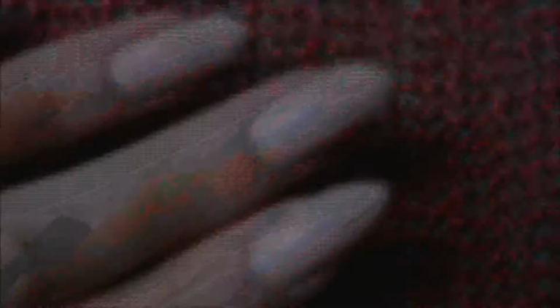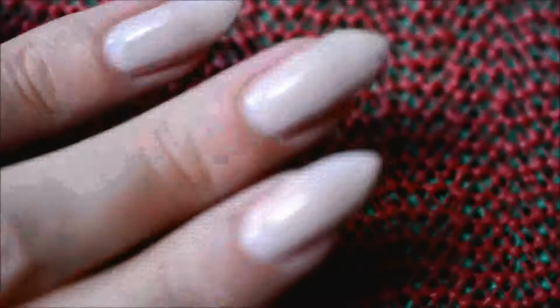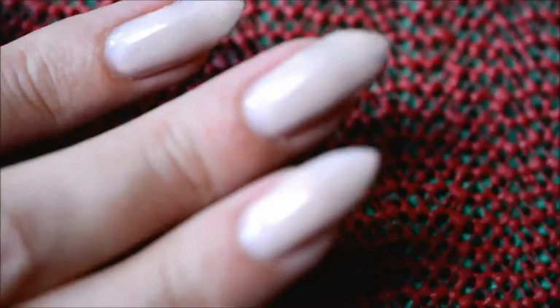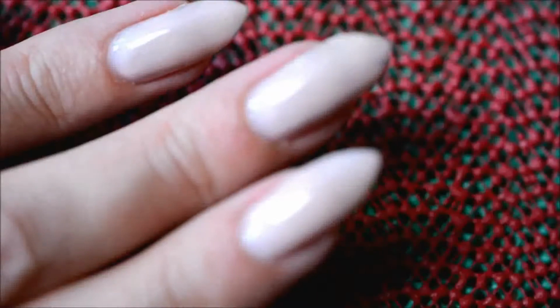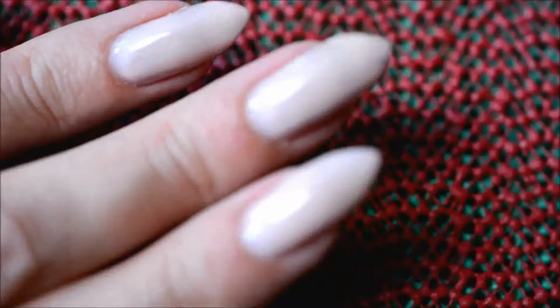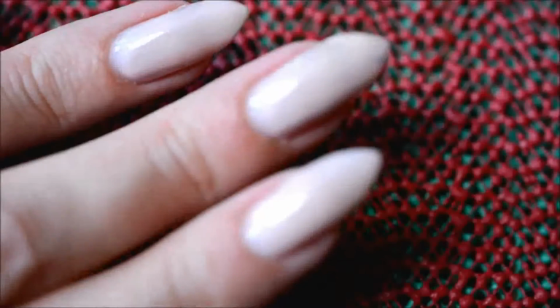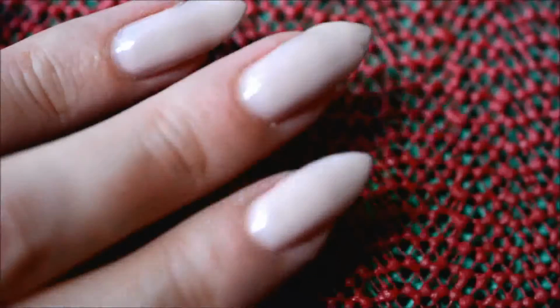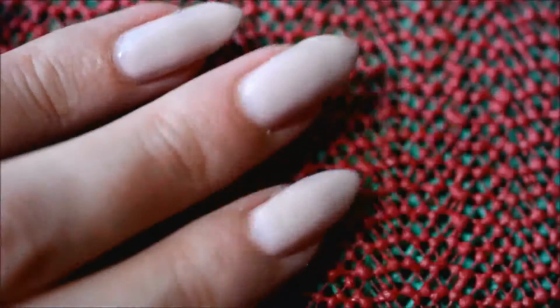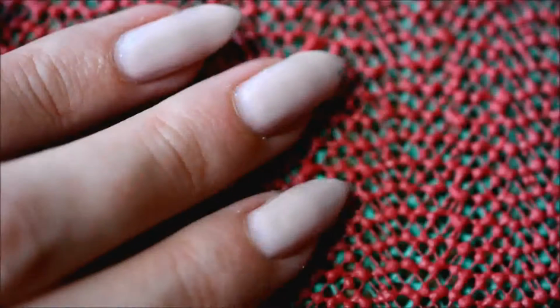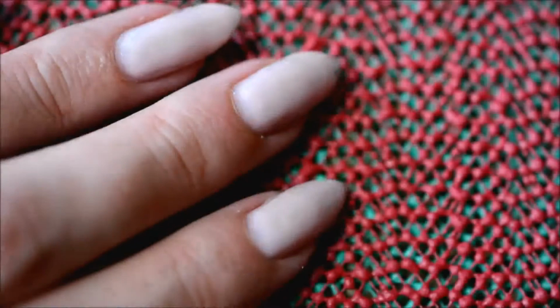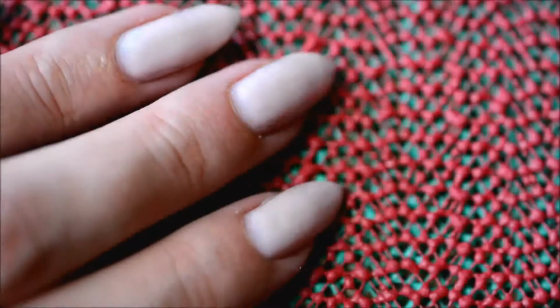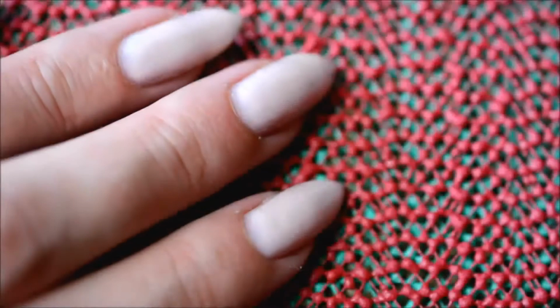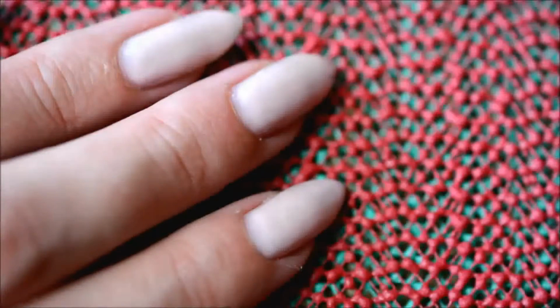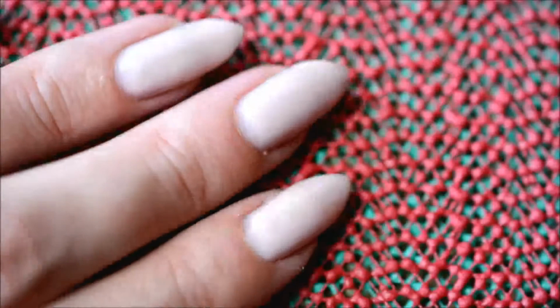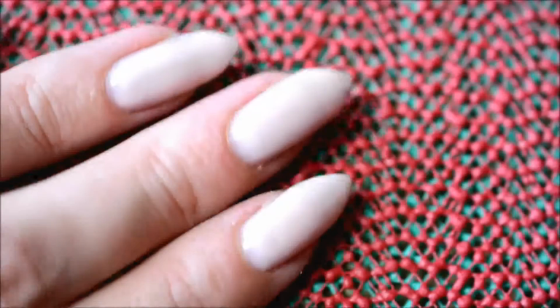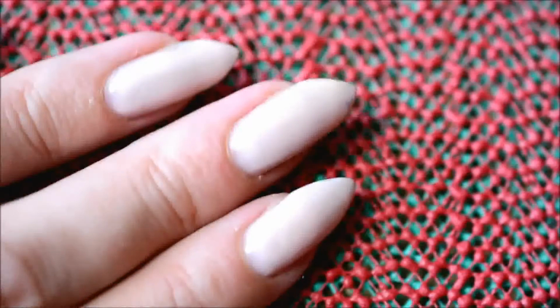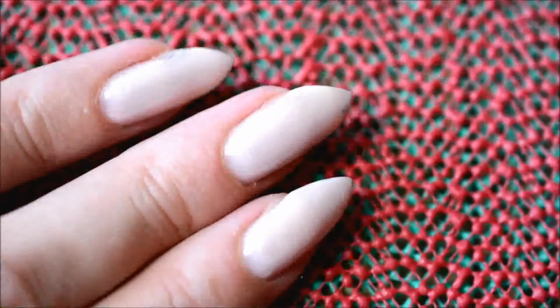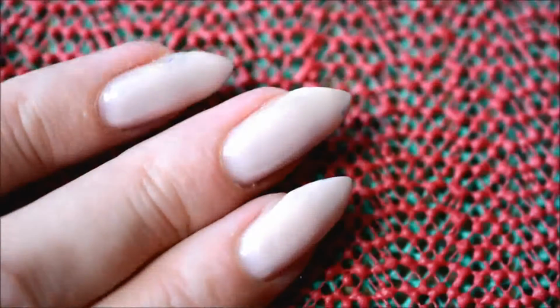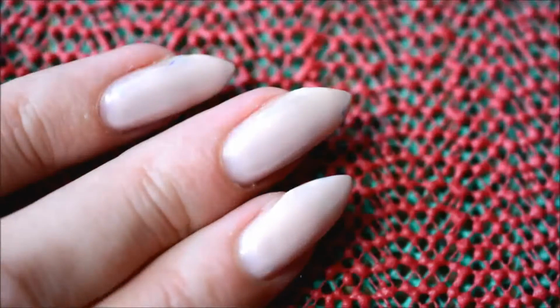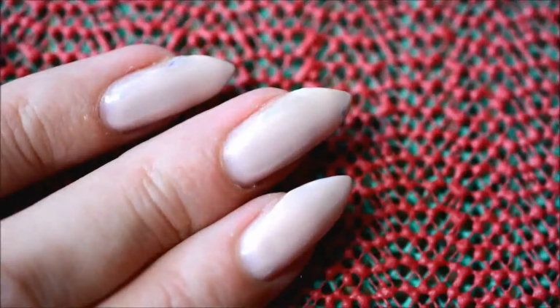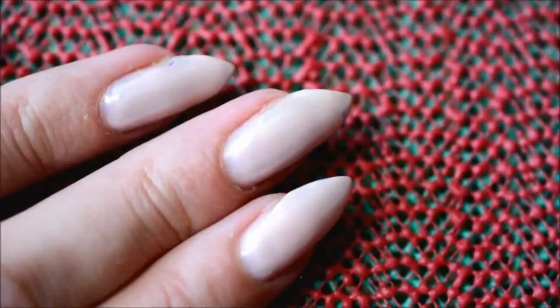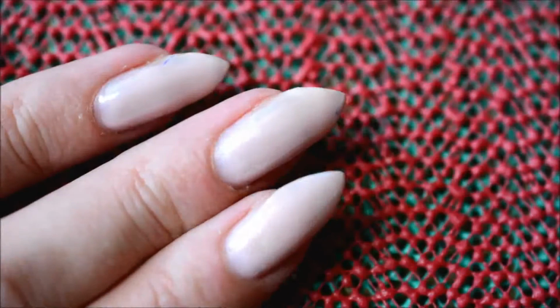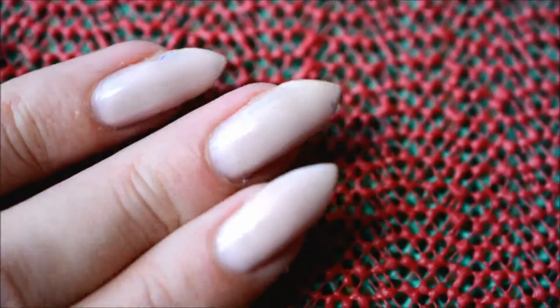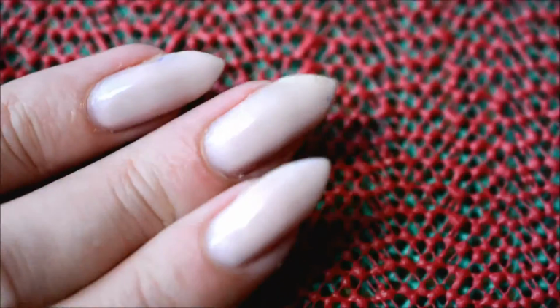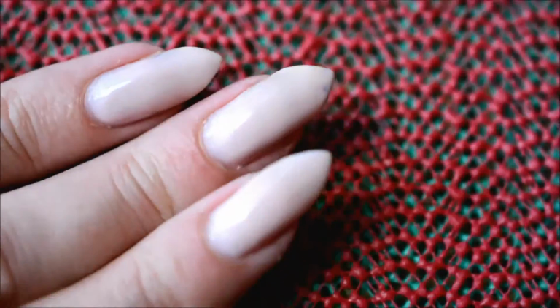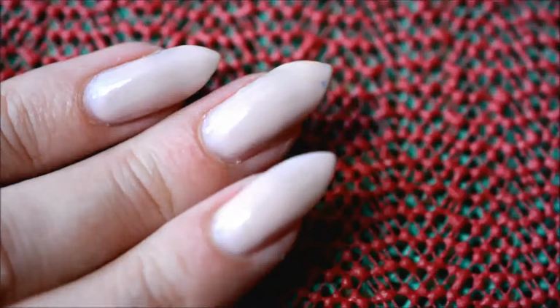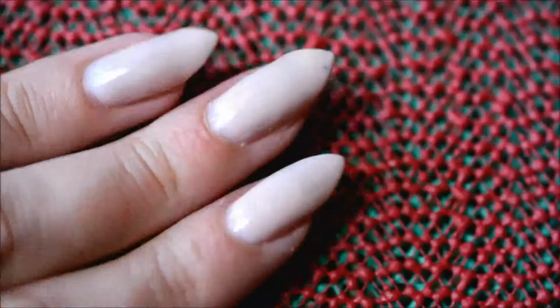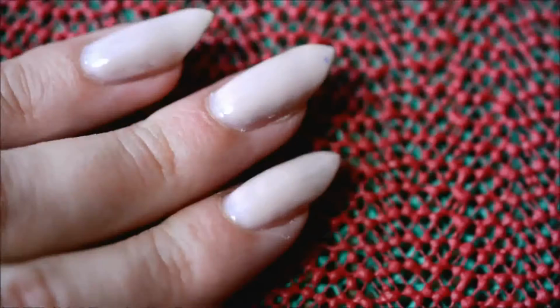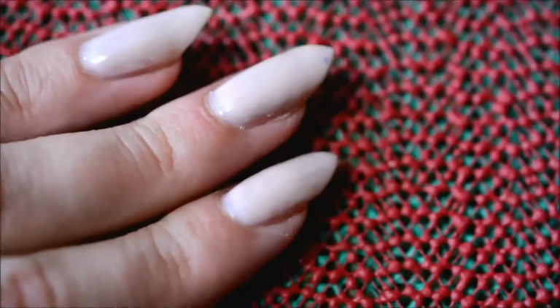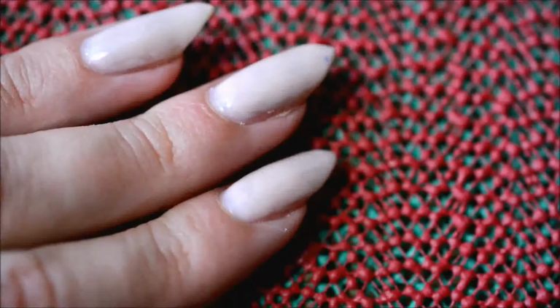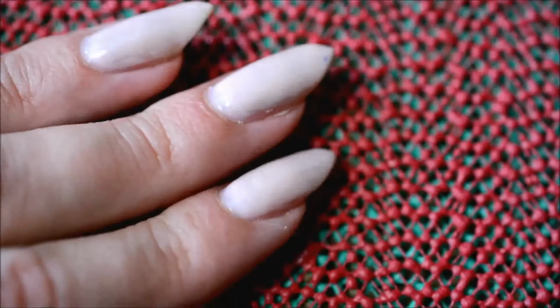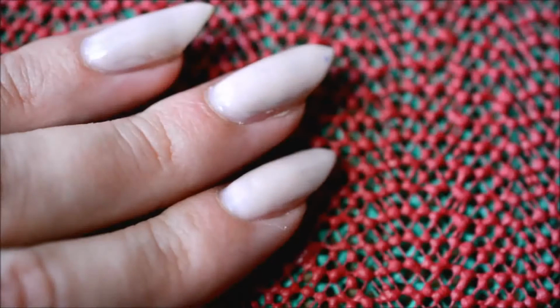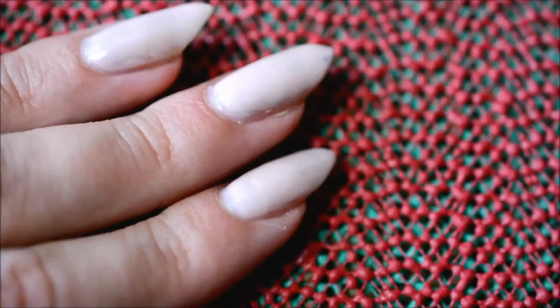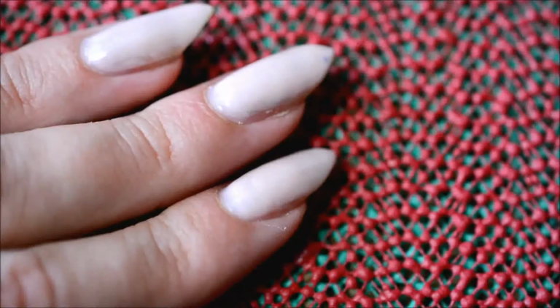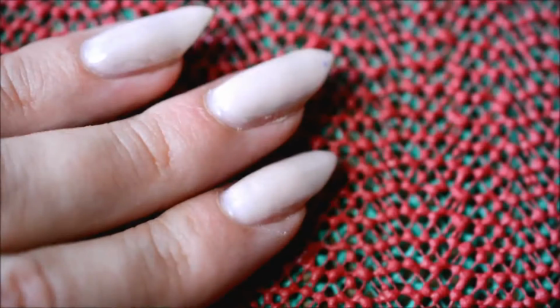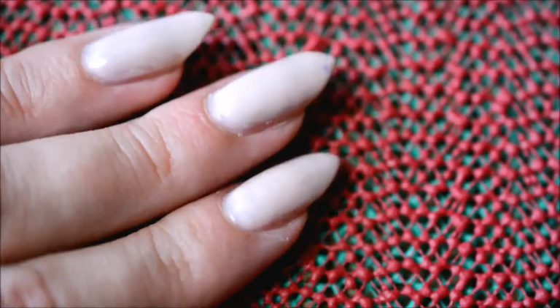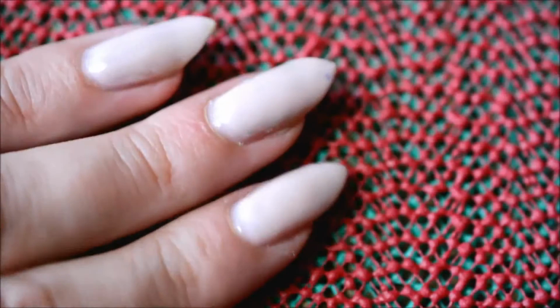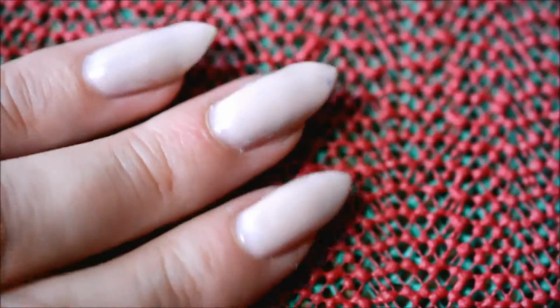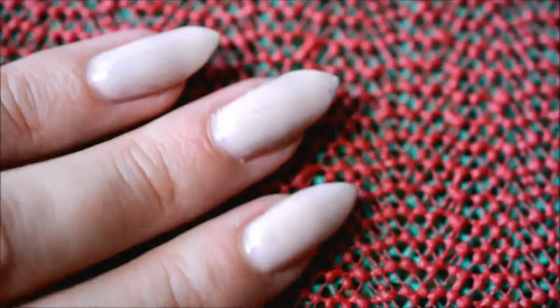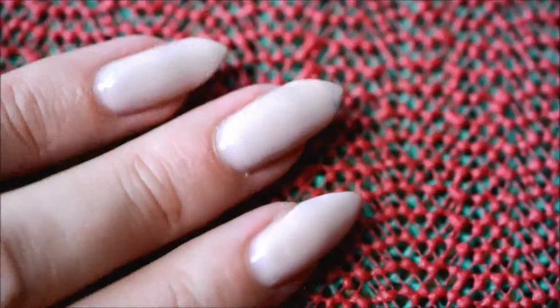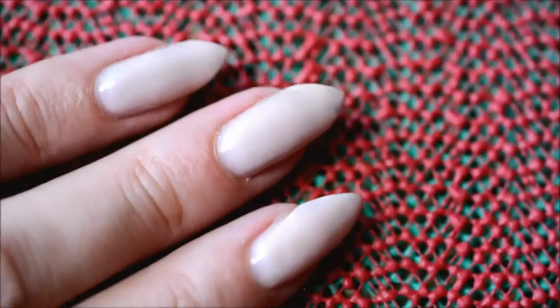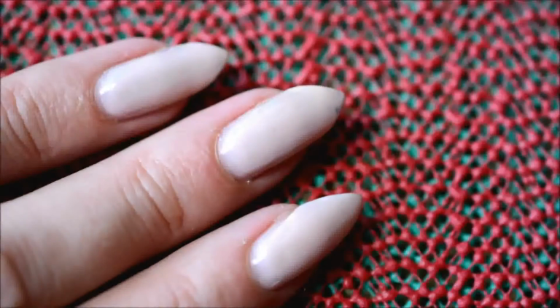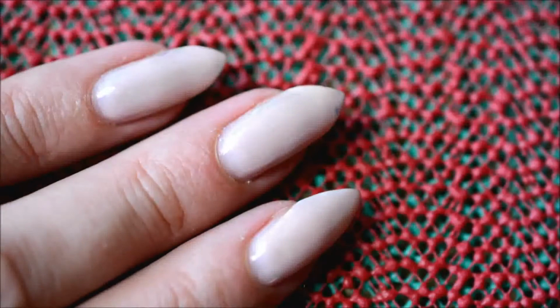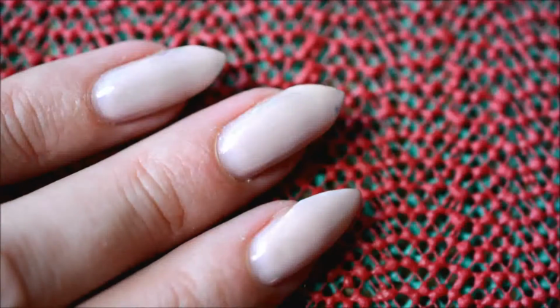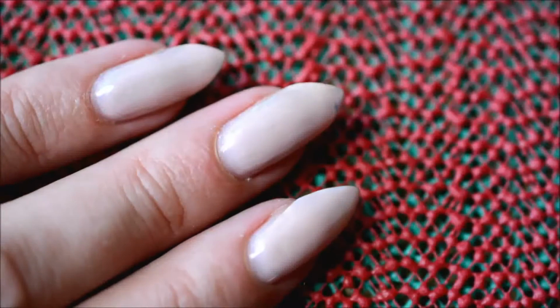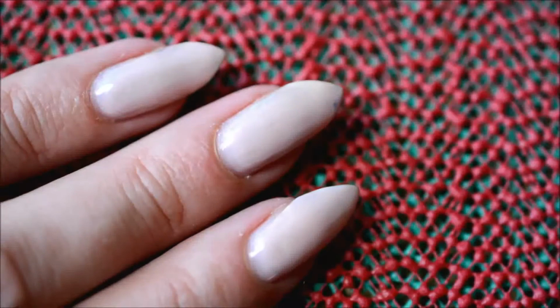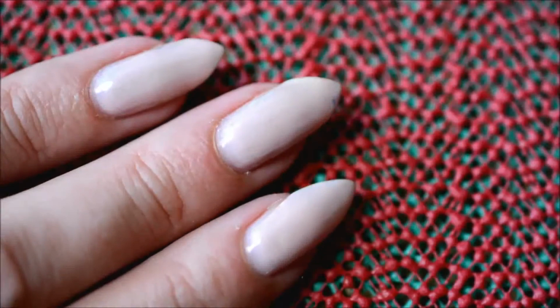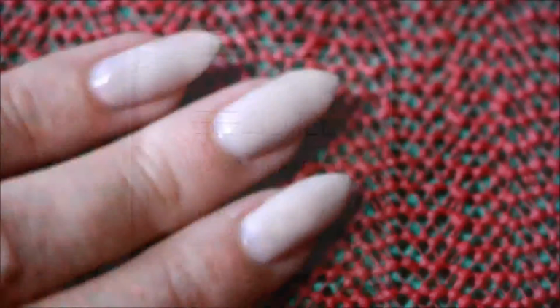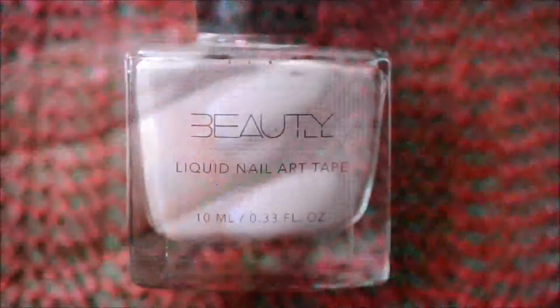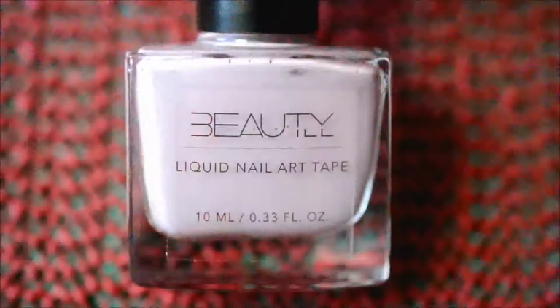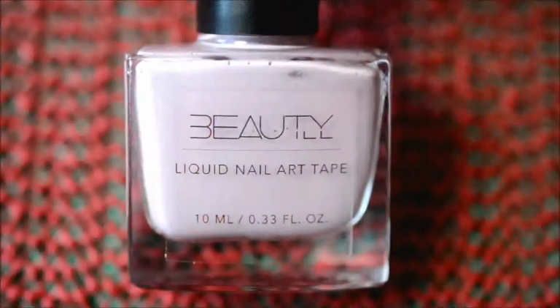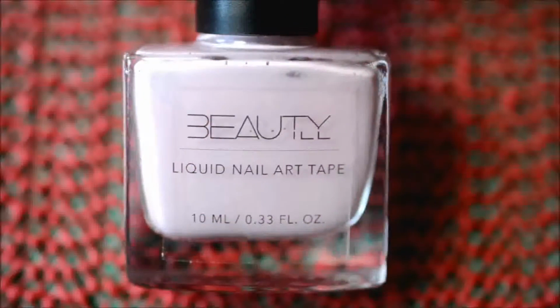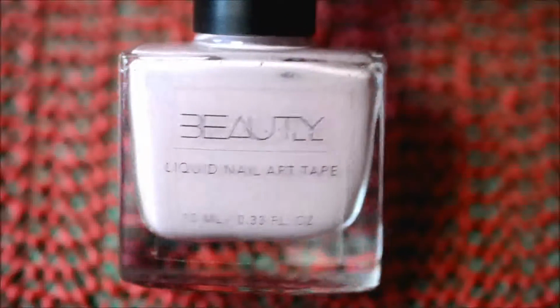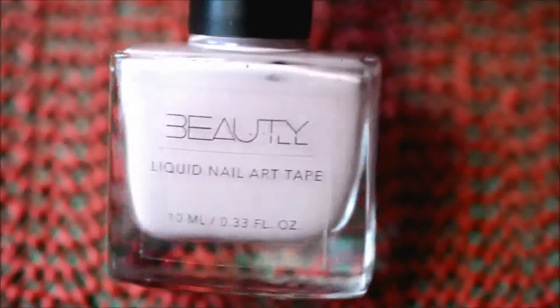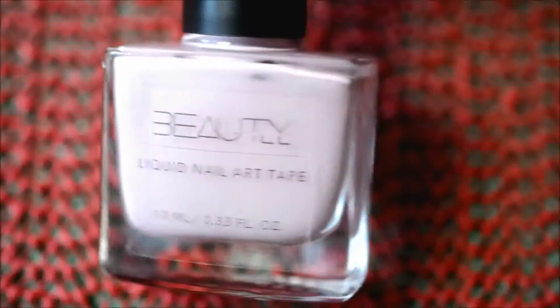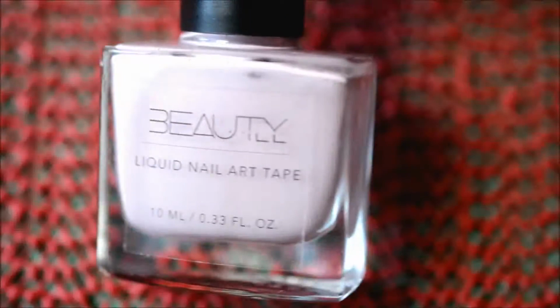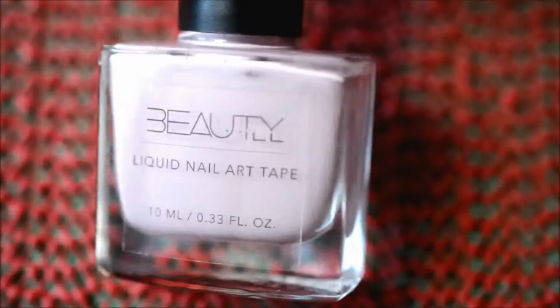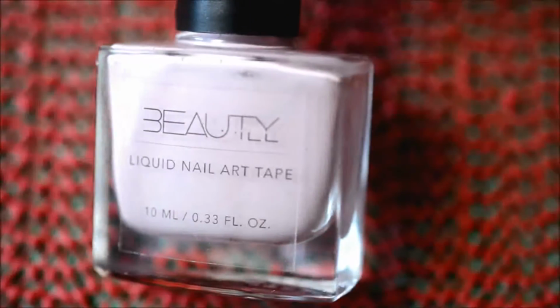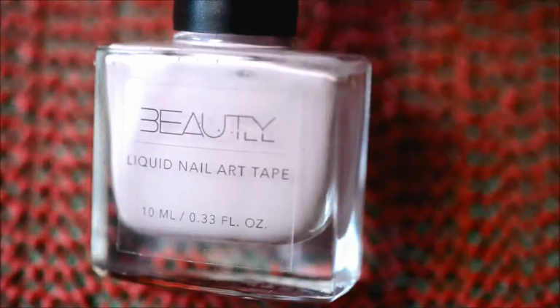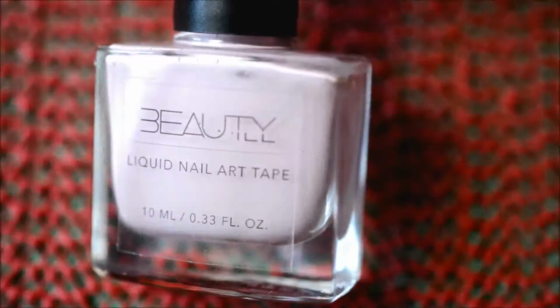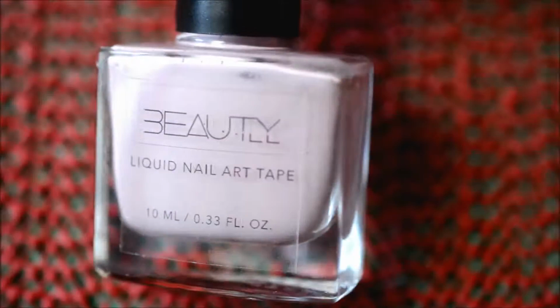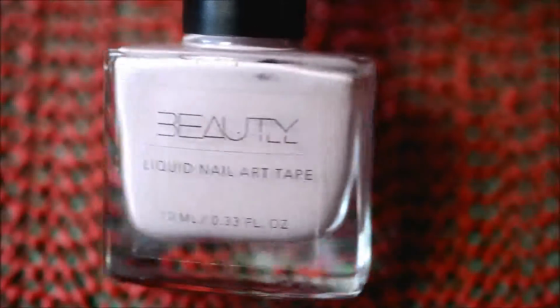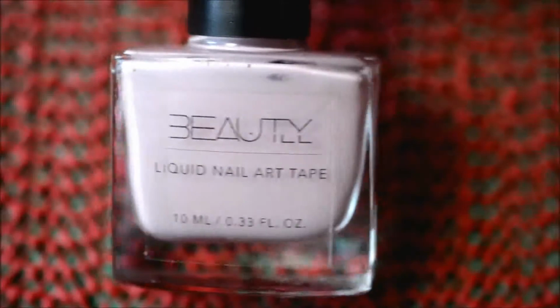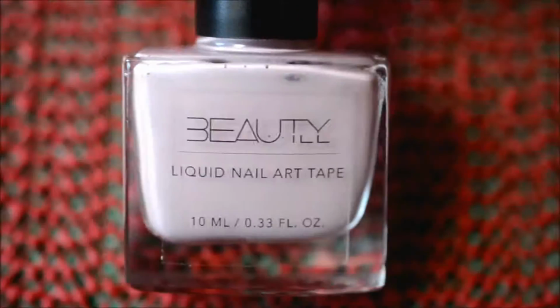As usual these days, I started out with gel nail polish and I buffed it and applied regular nail polish base coat on it.